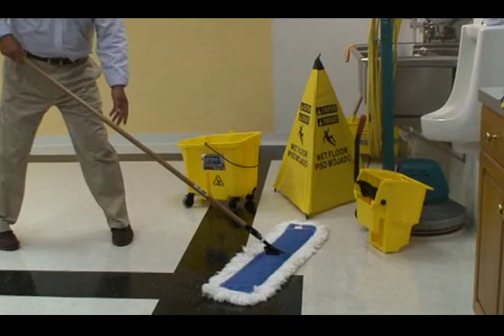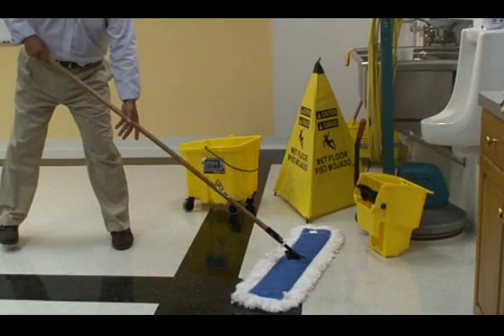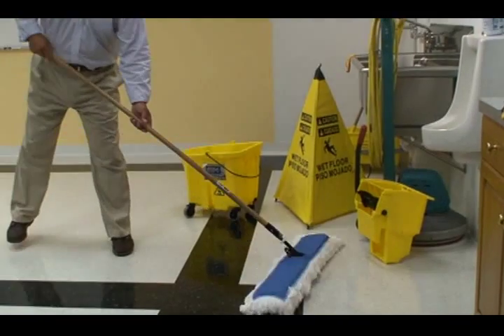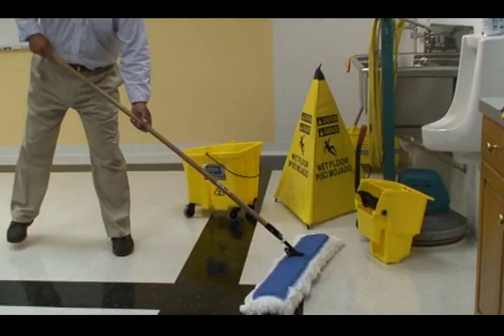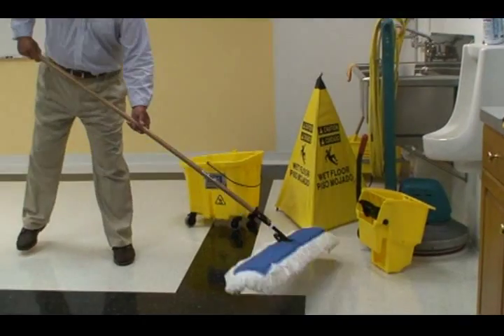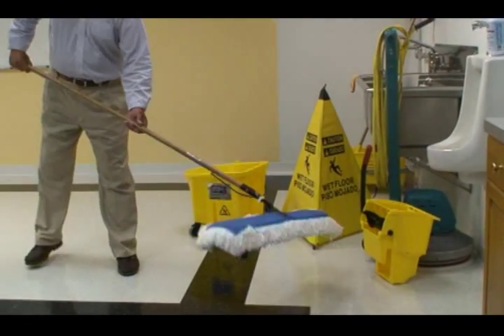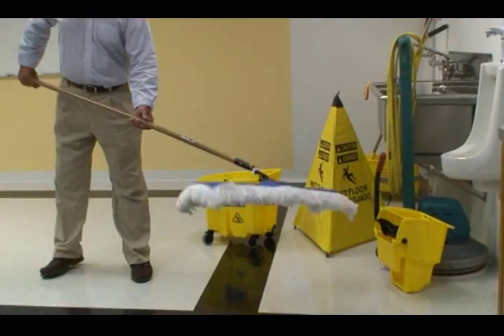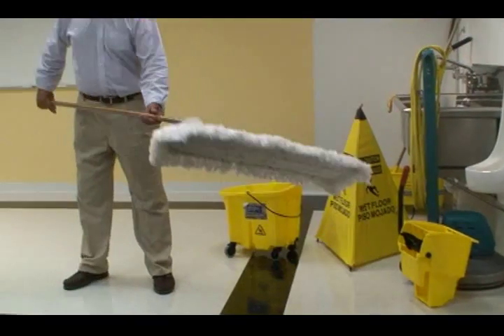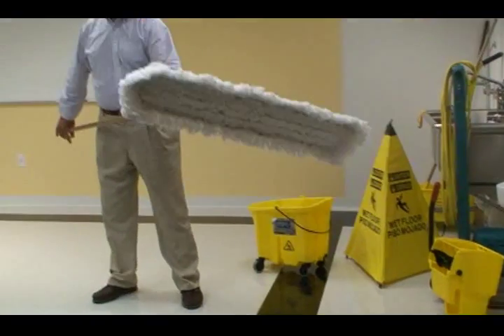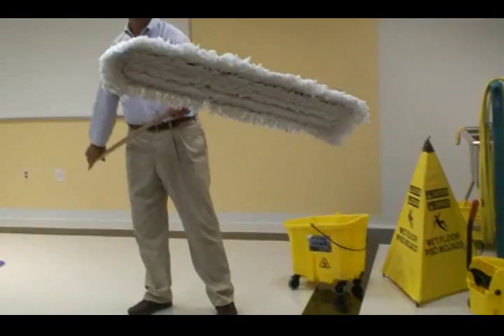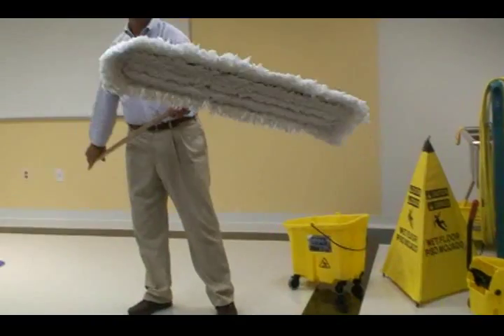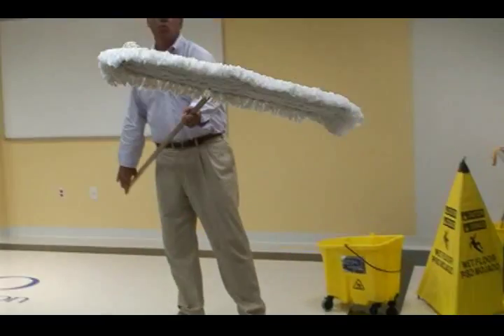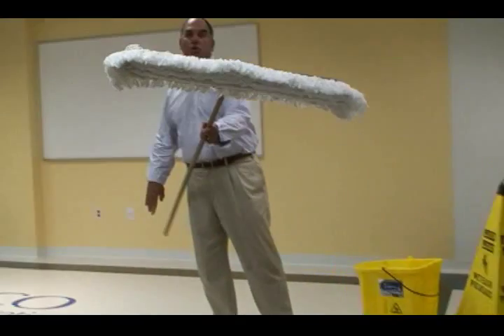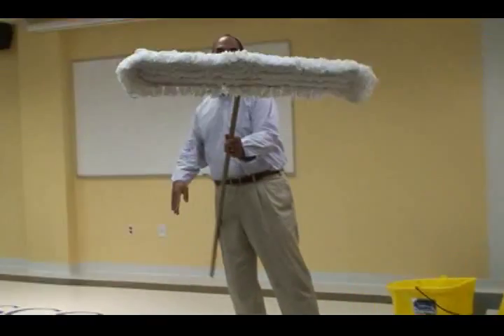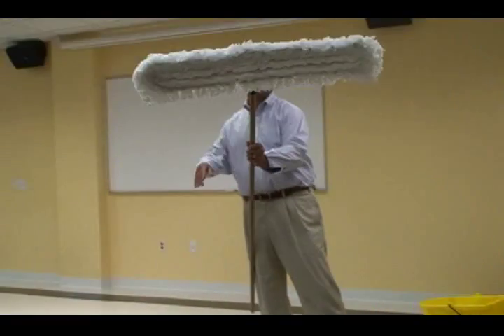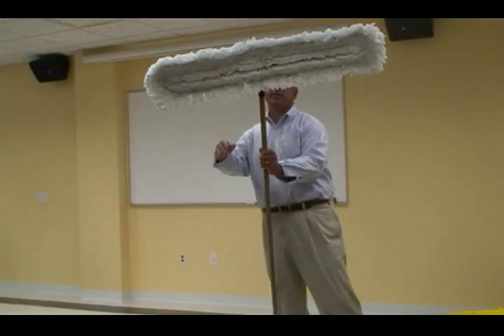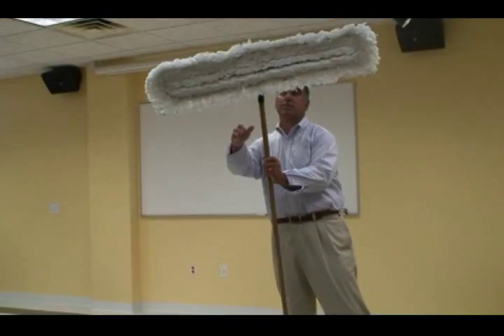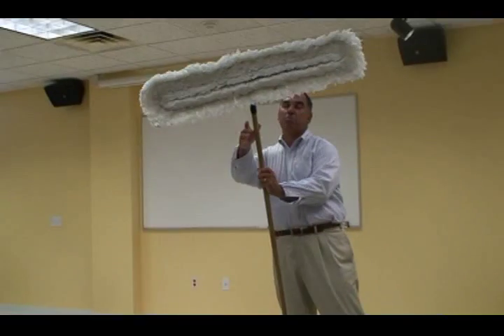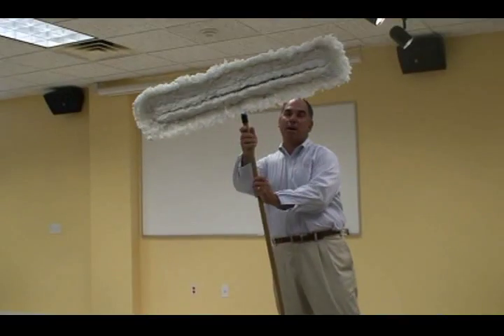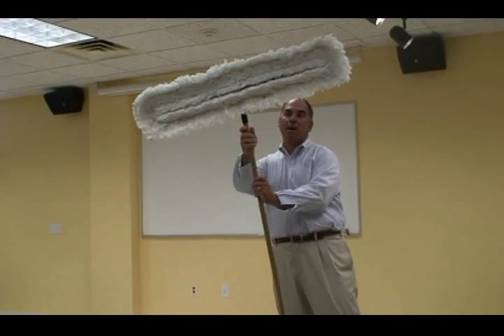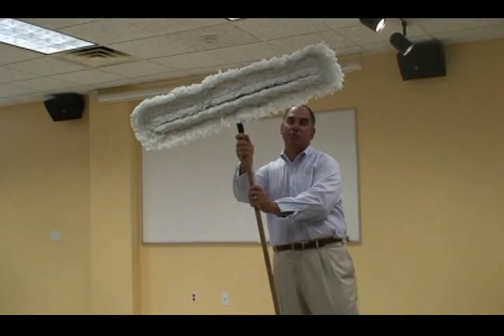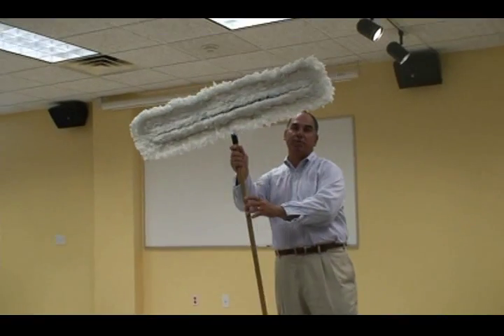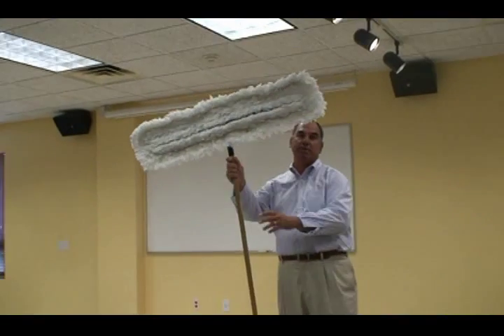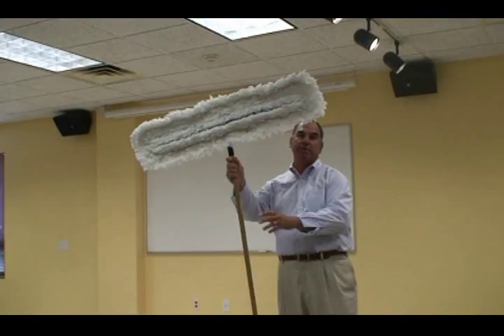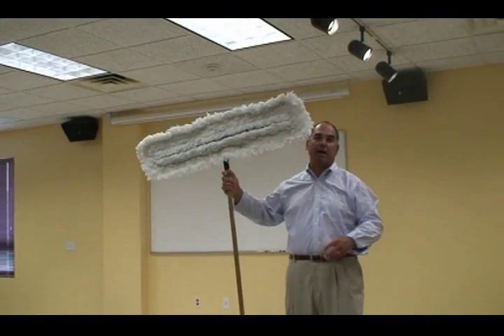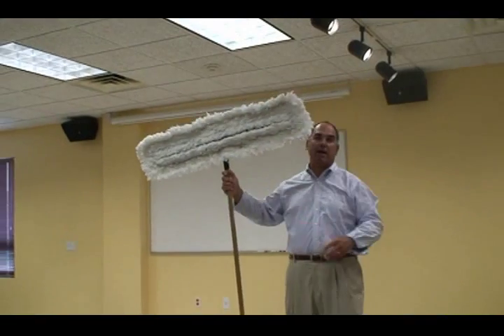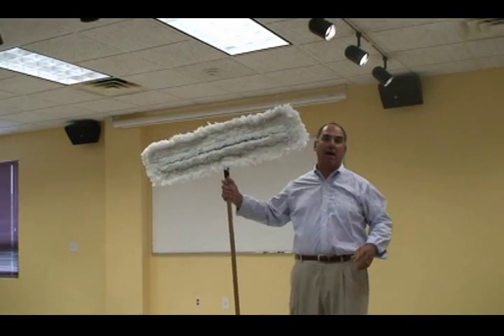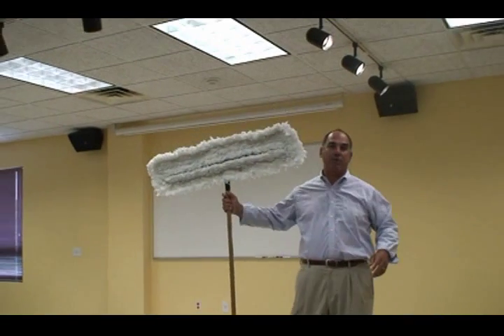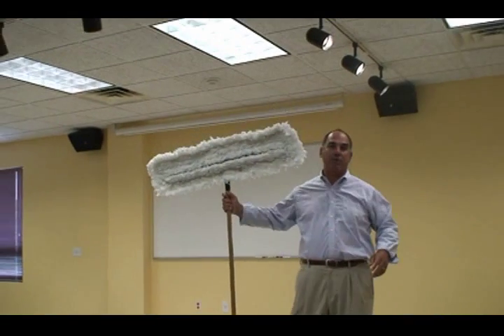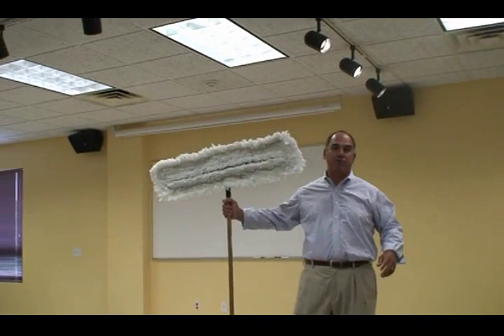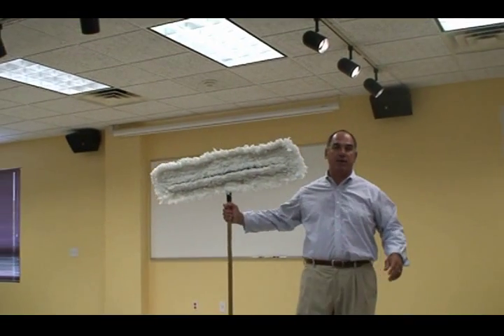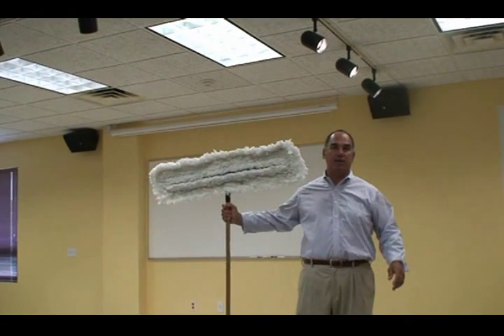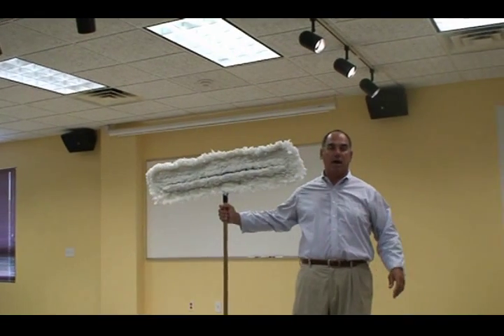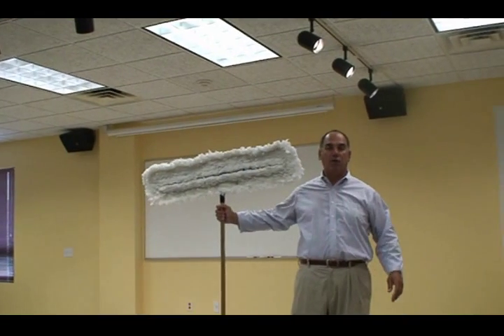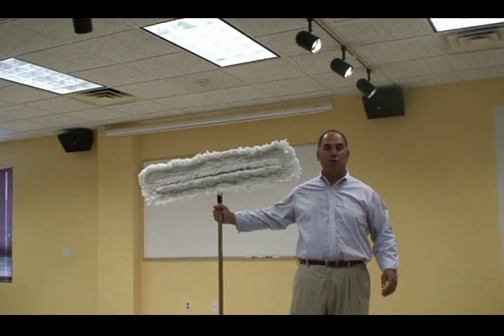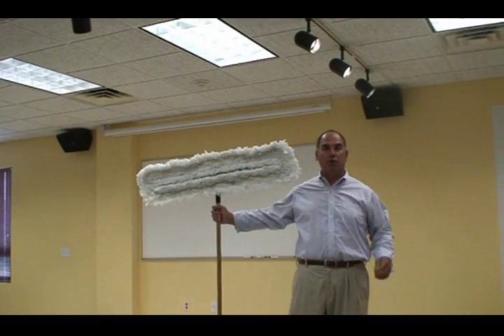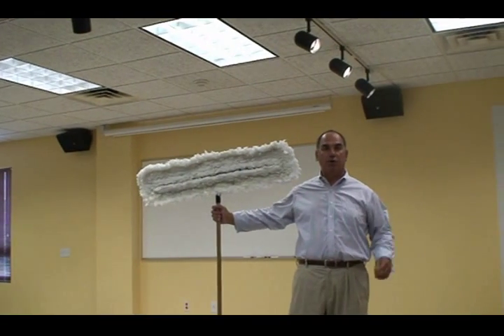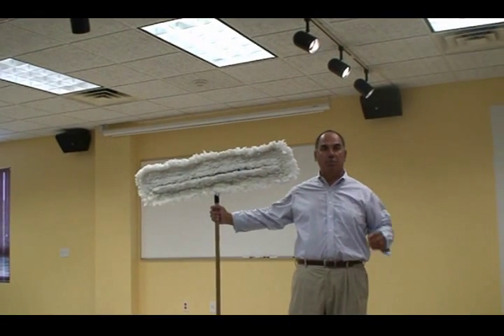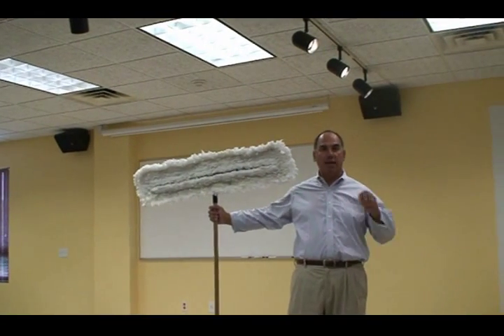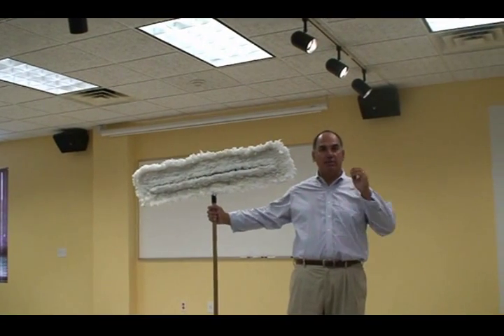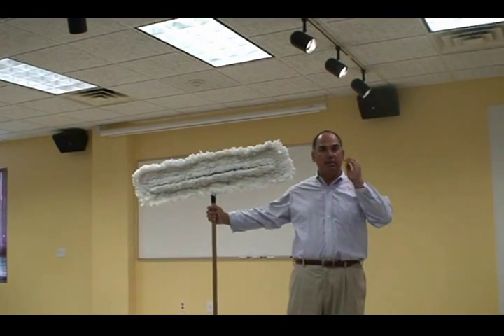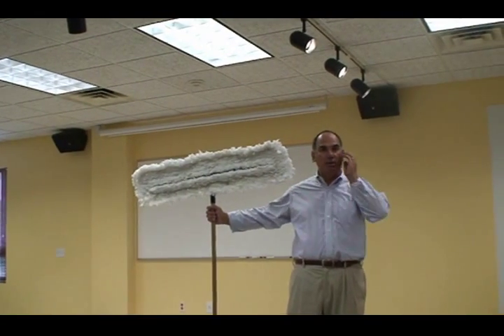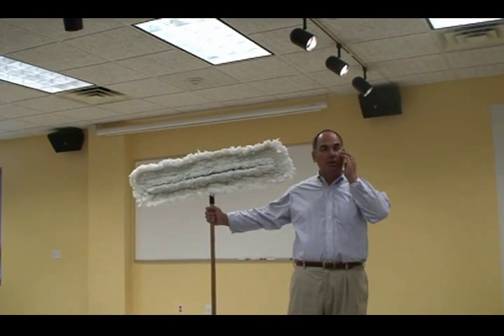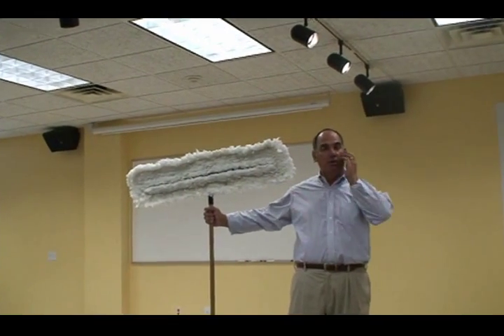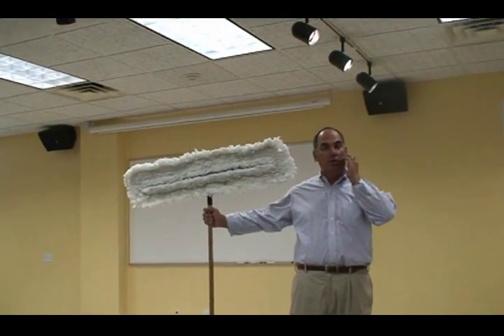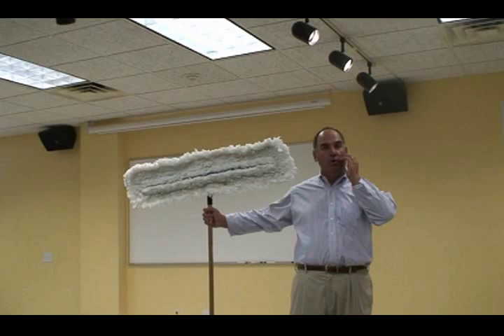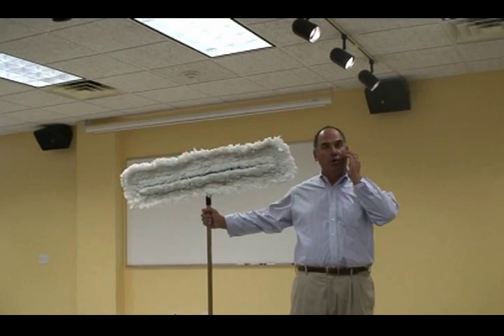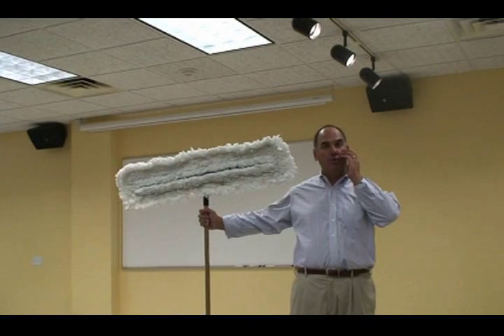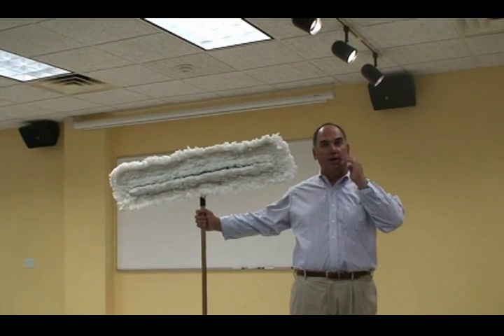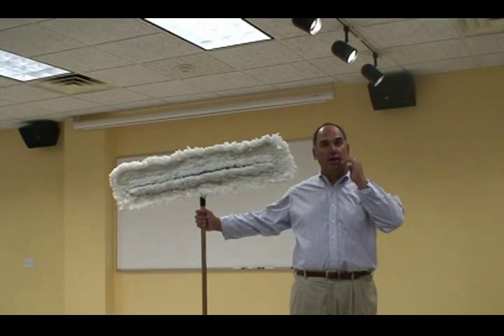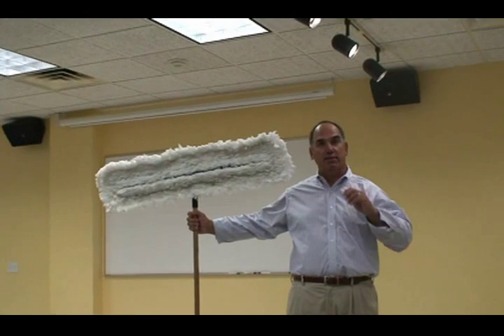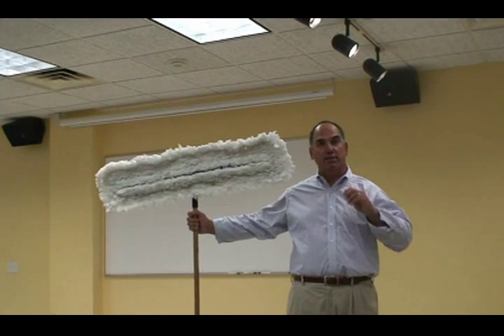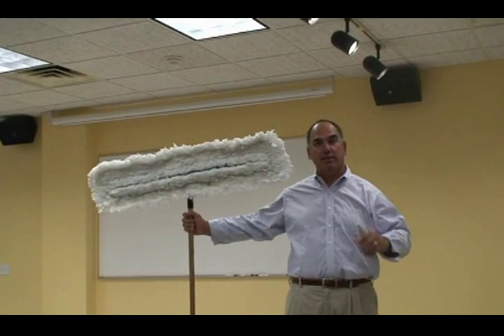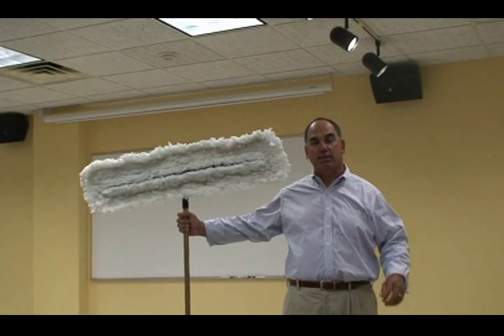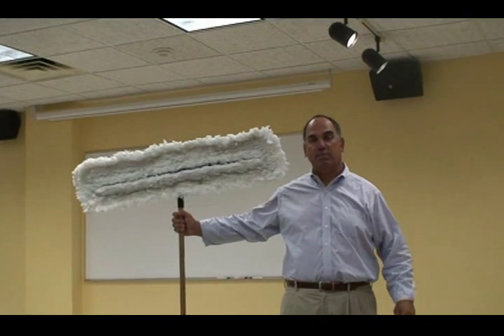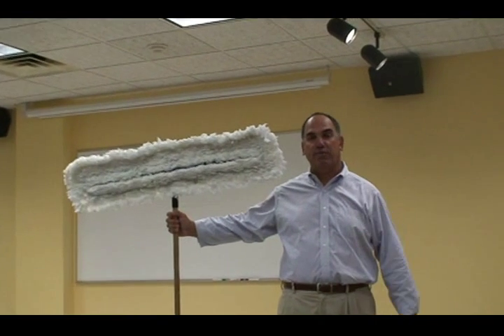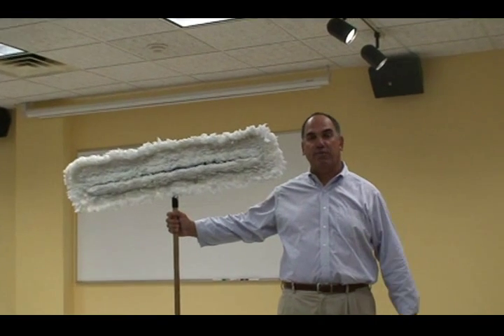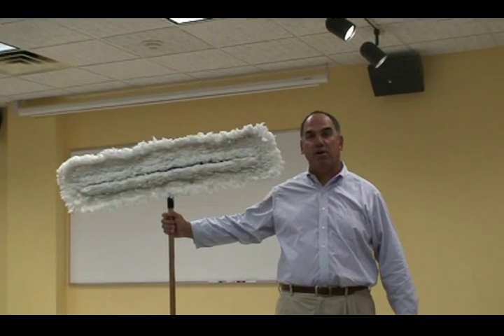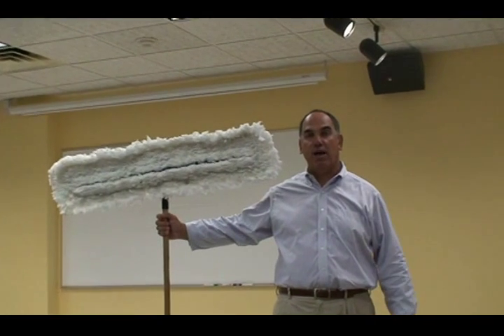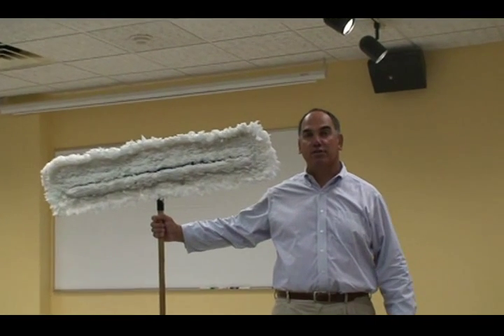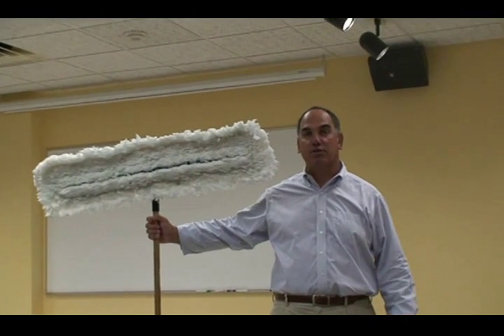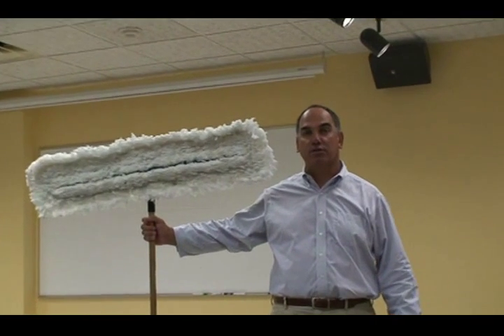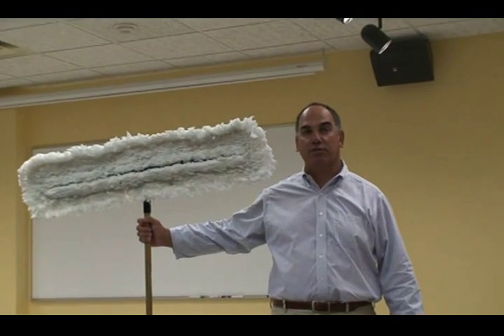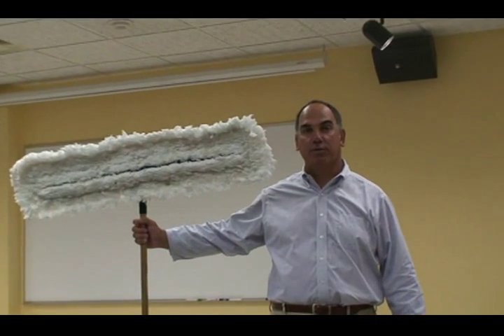We recommend water-based mop treatments like AquaTreat, not oil-based. Oil creates a slip and fall hazard on the floor.